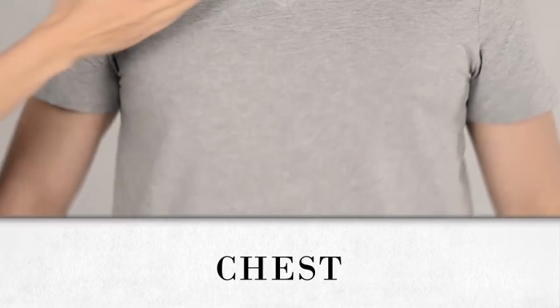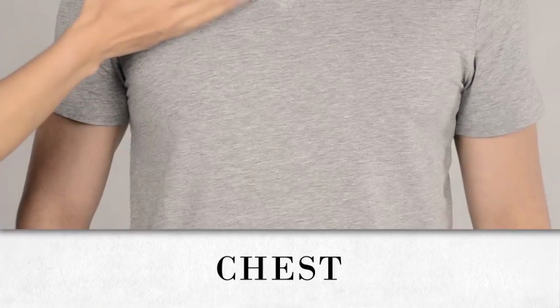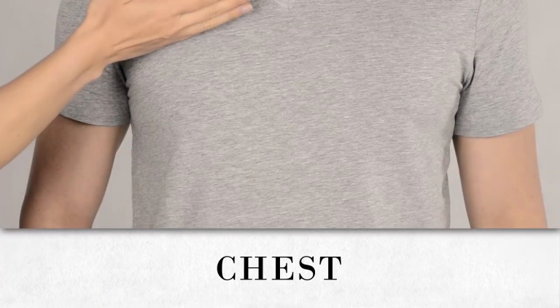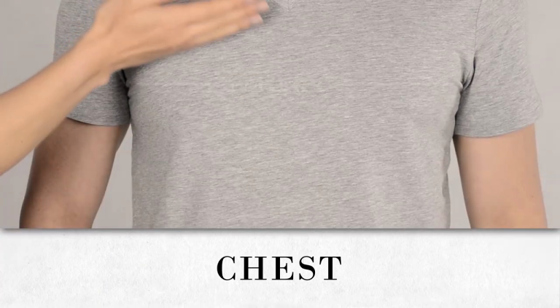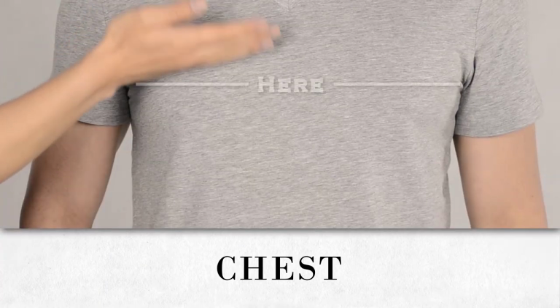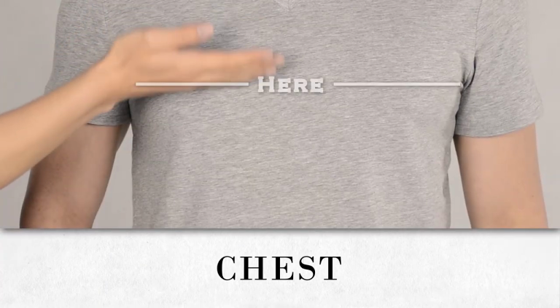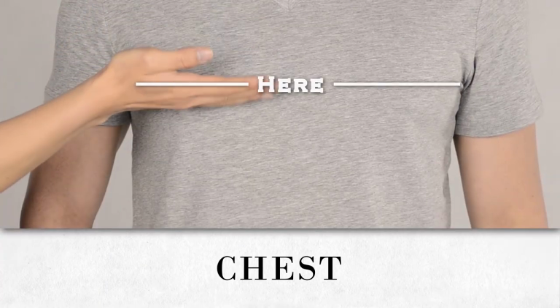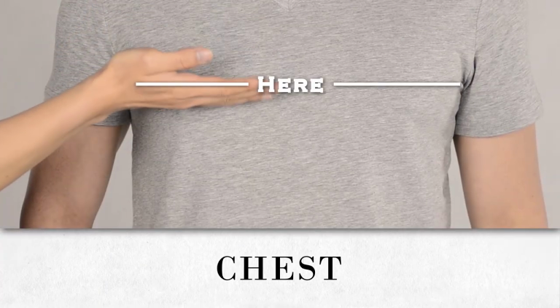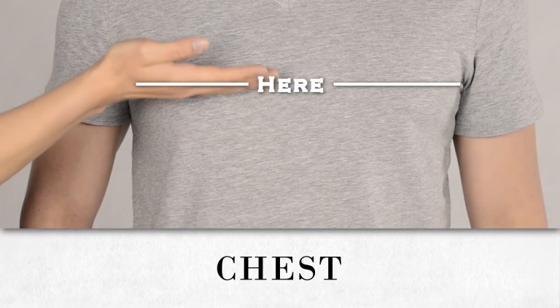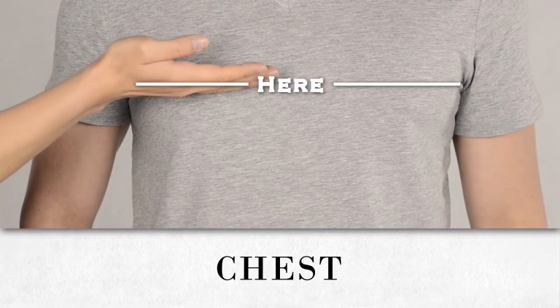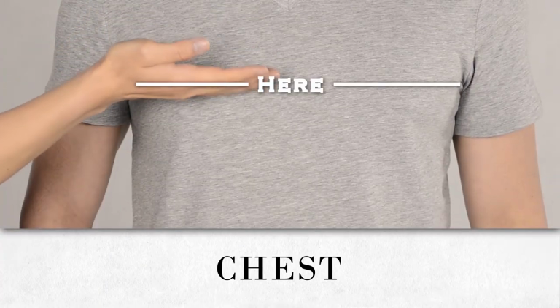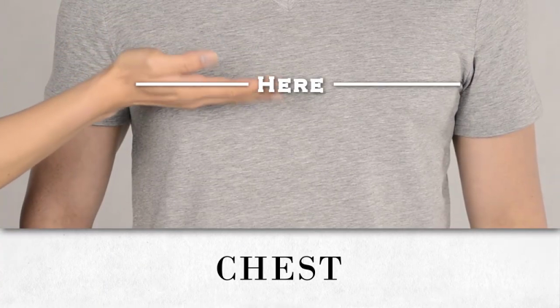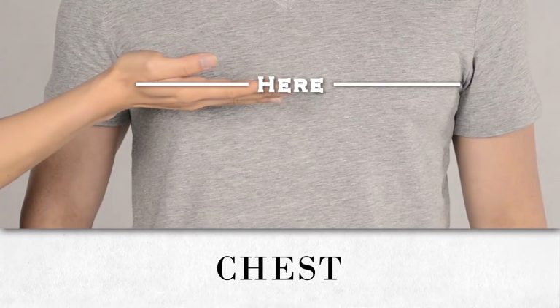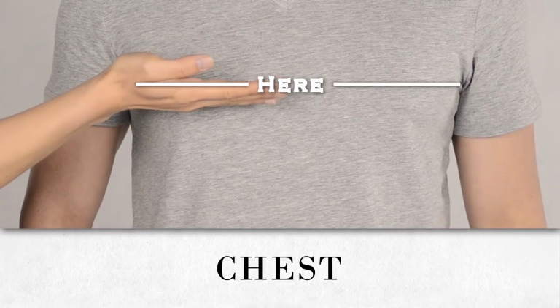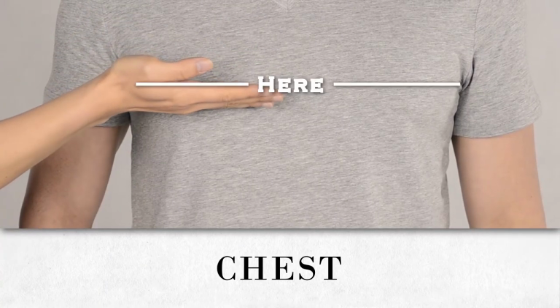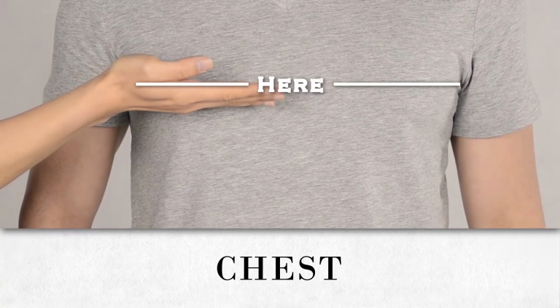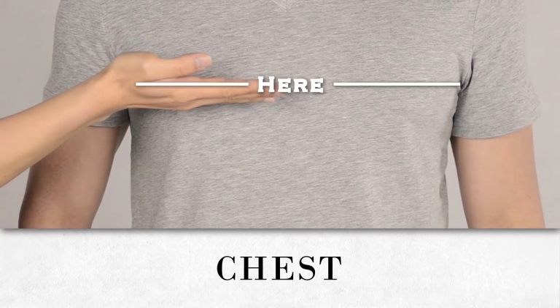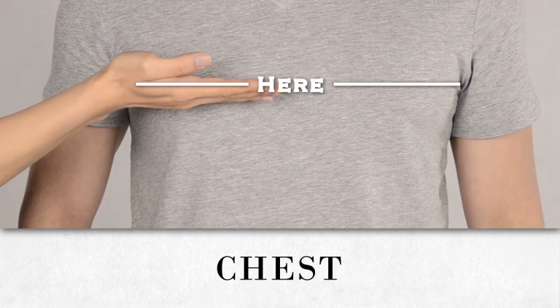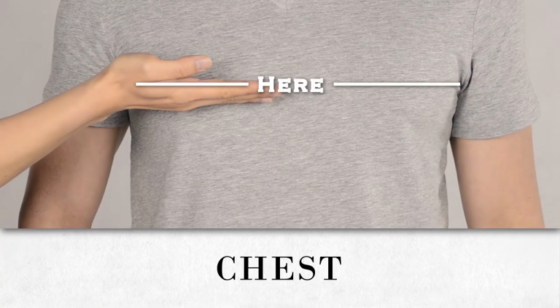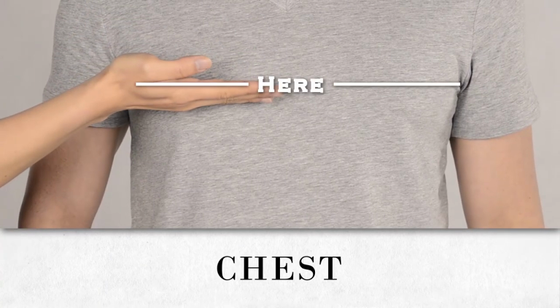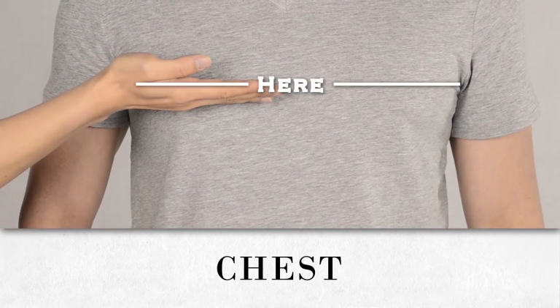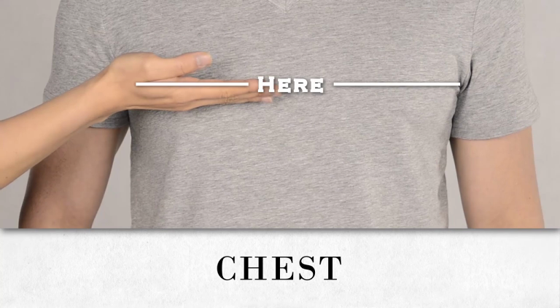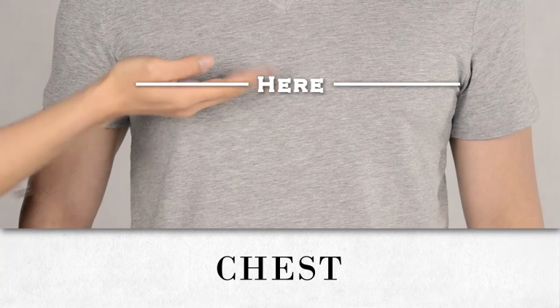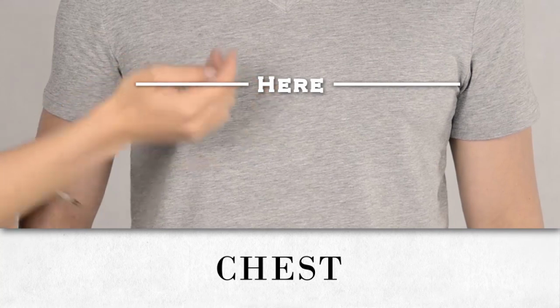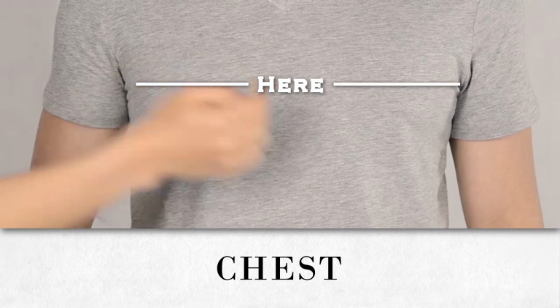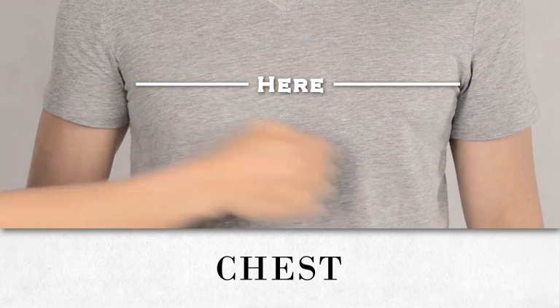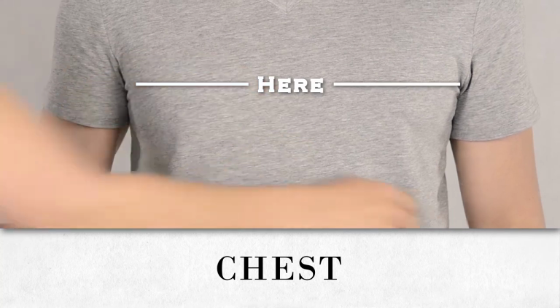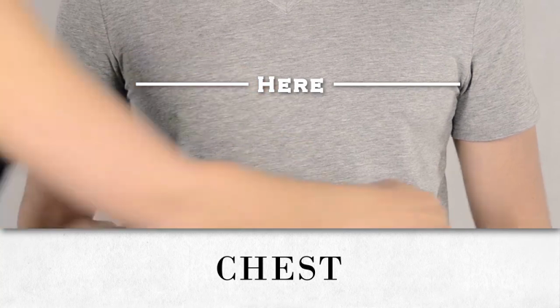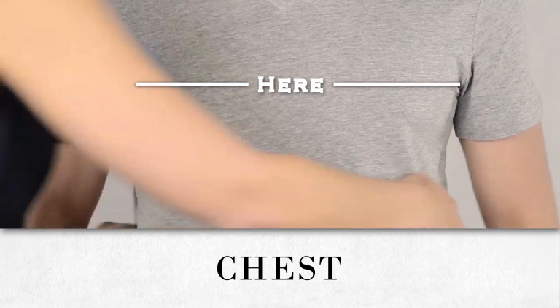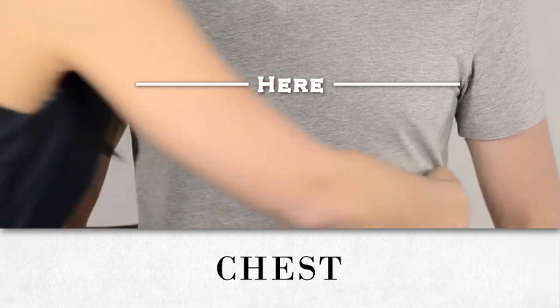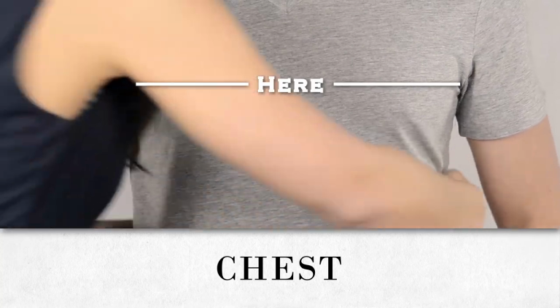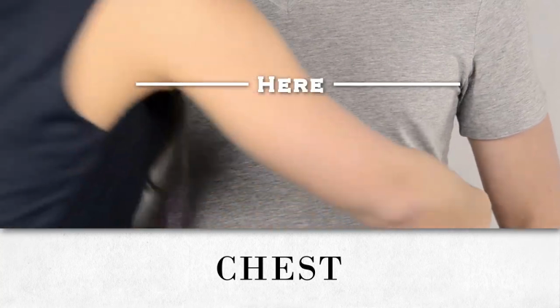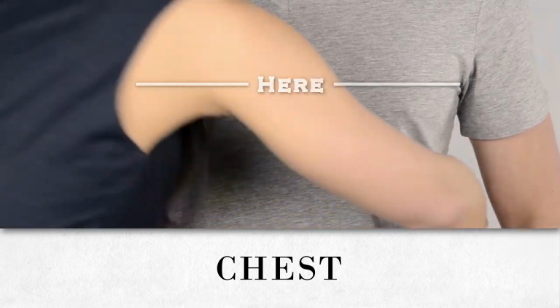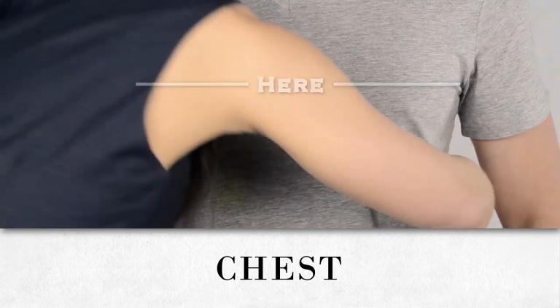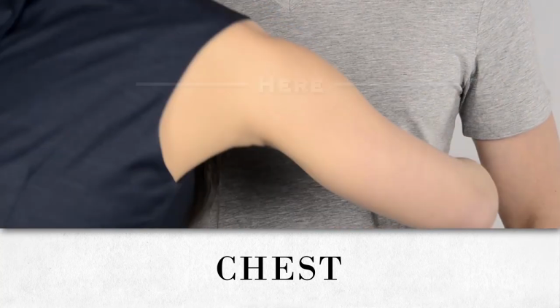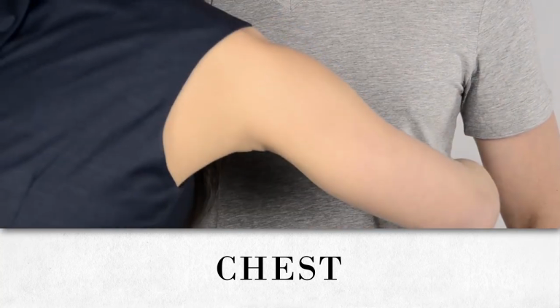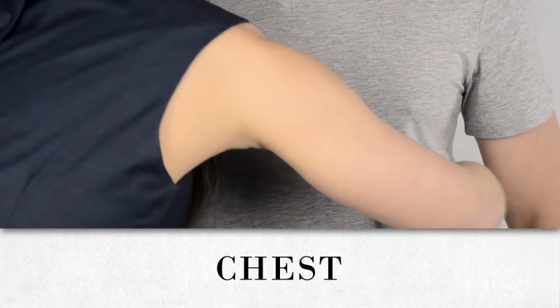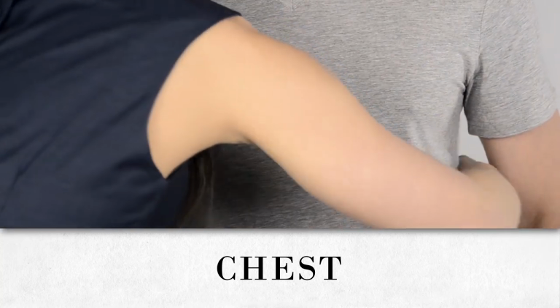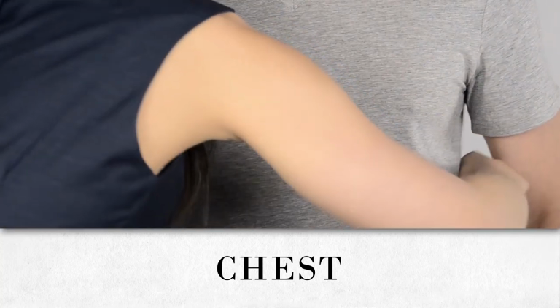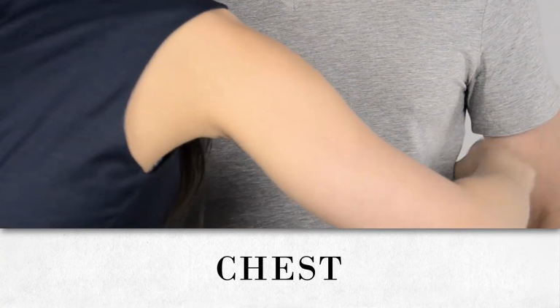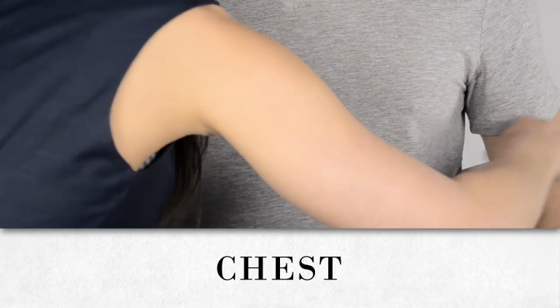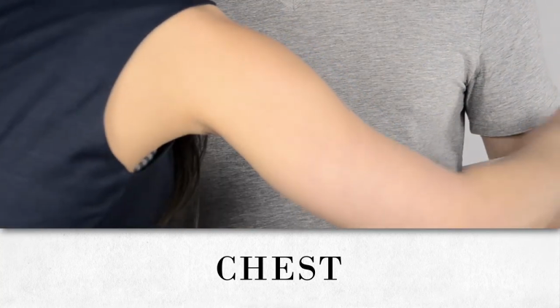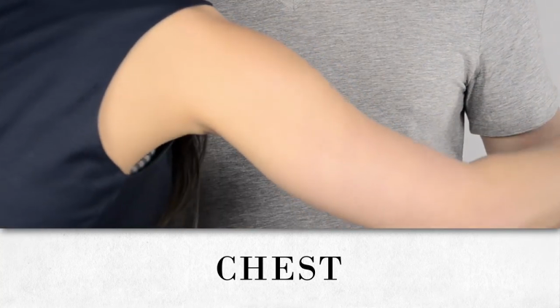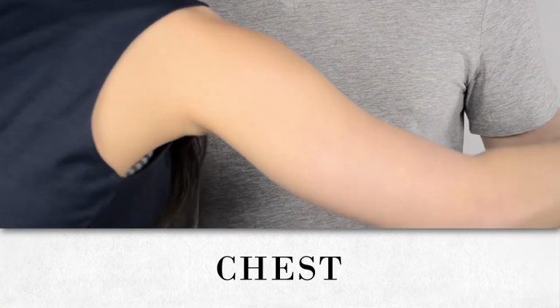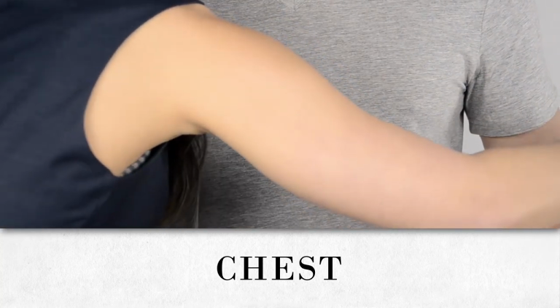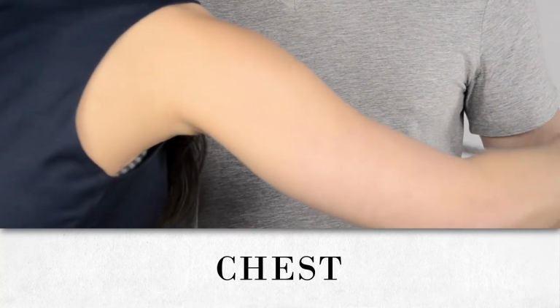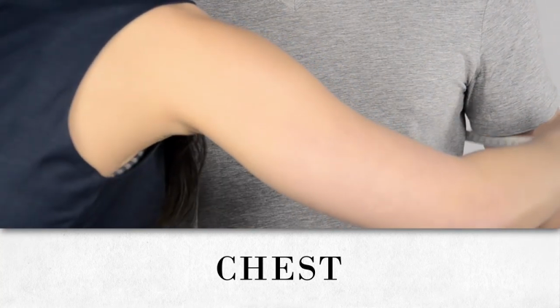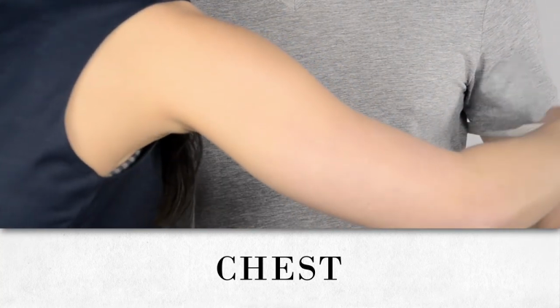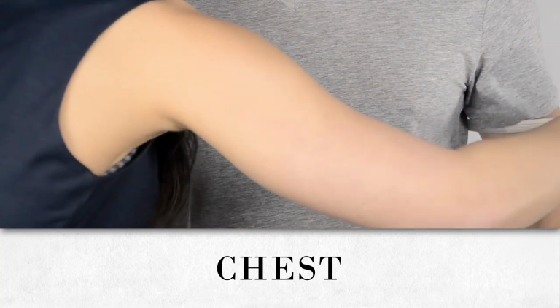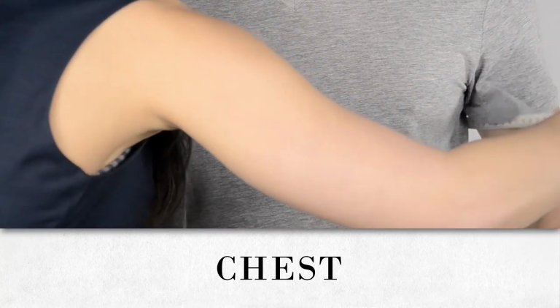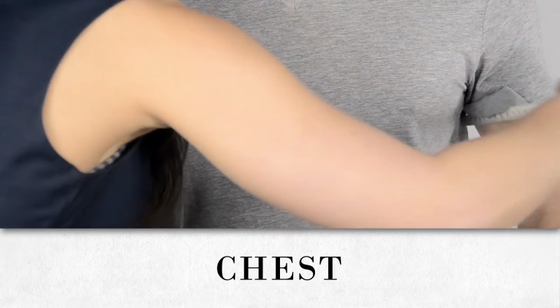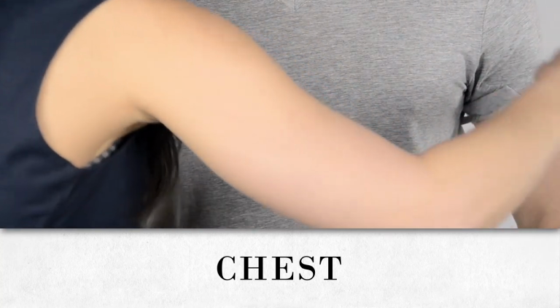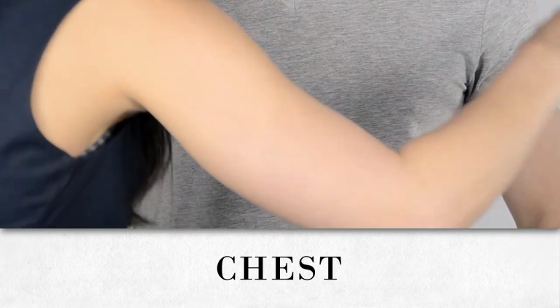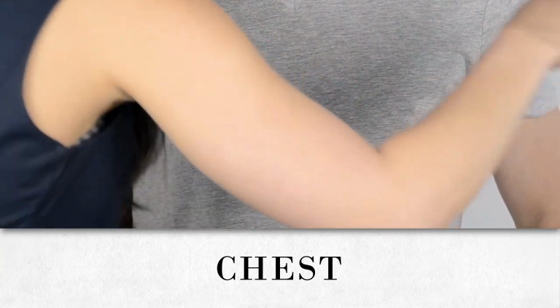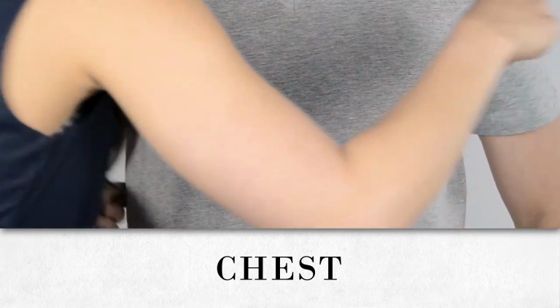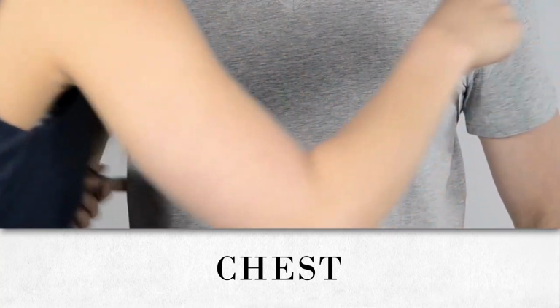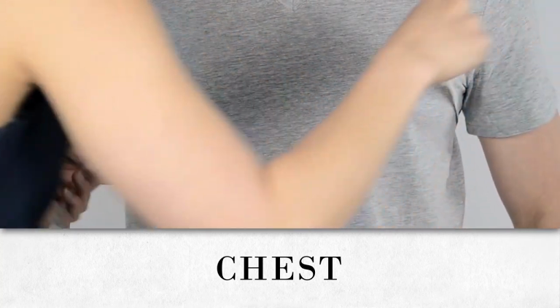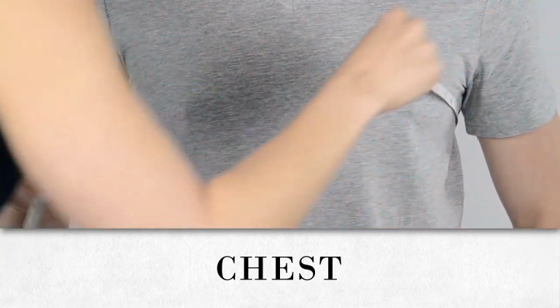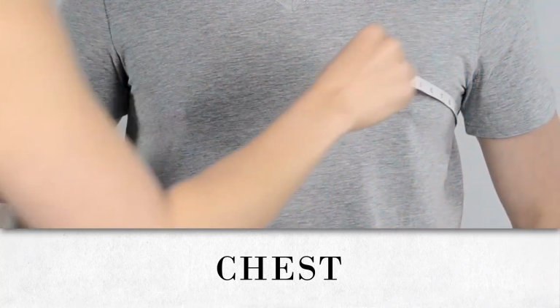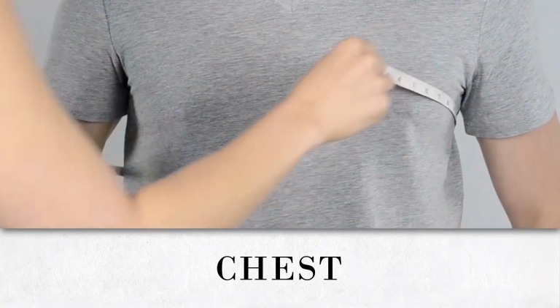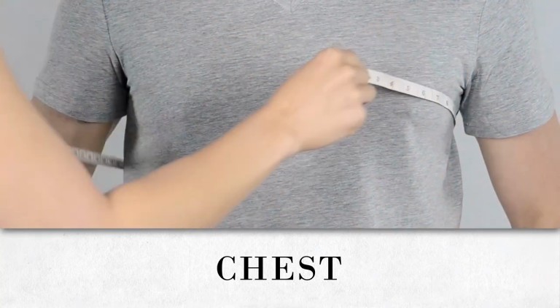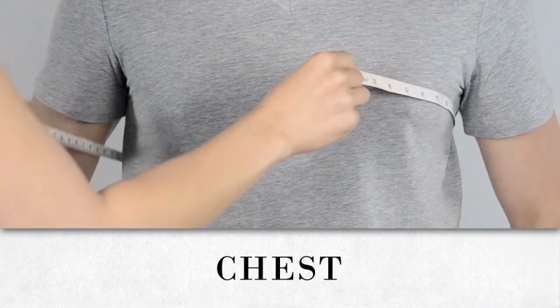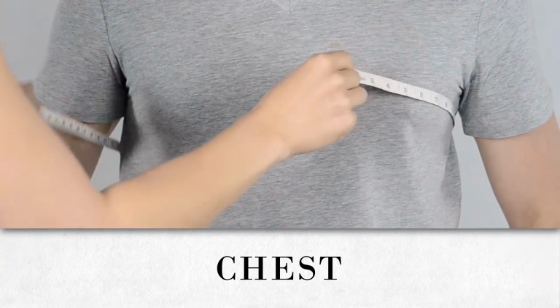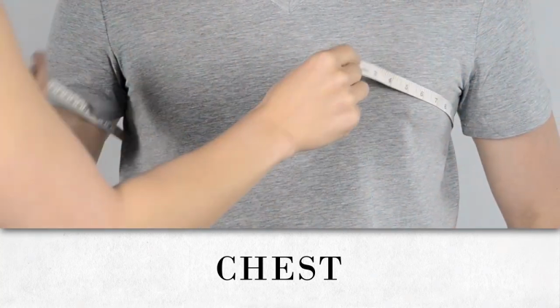Measure the circumference of your chest at the widest part of your upper body. Most often, this point is just below the underarms.